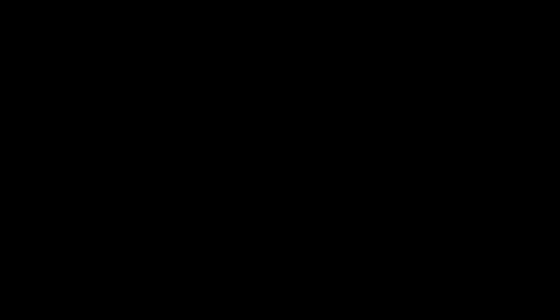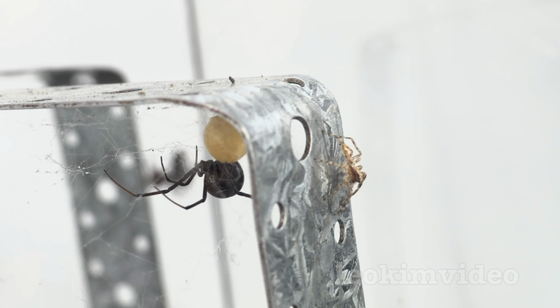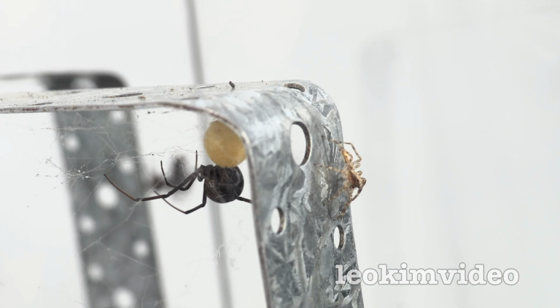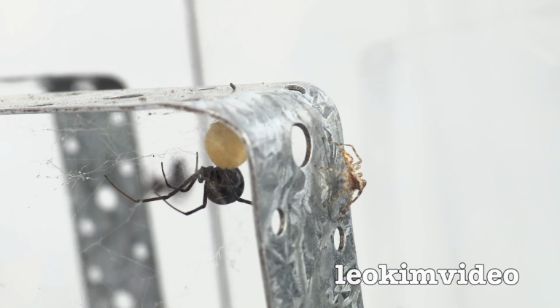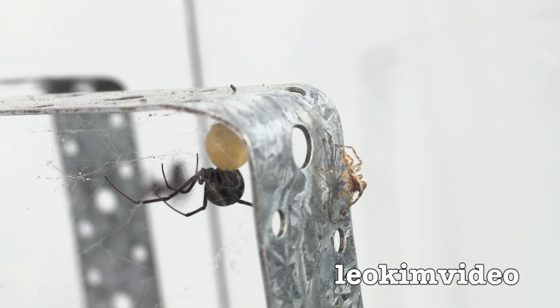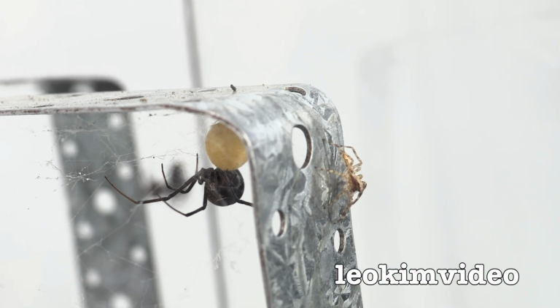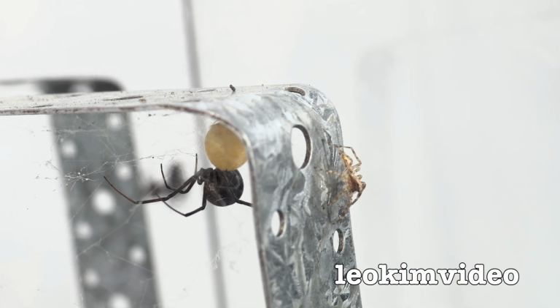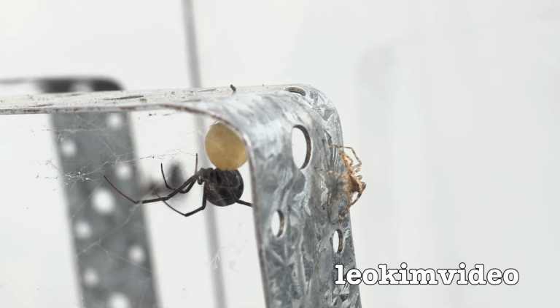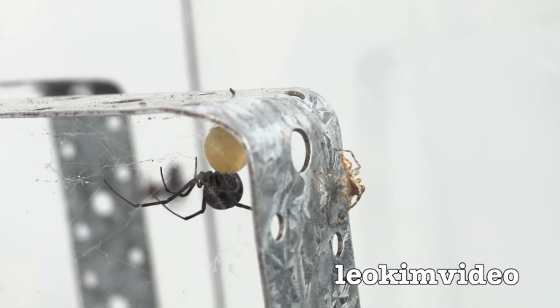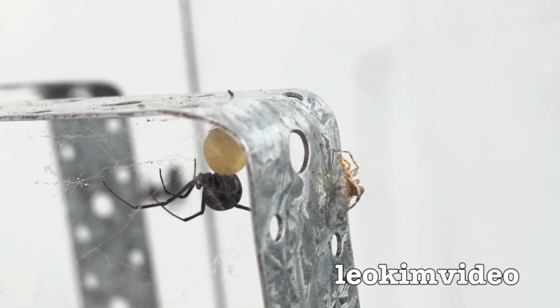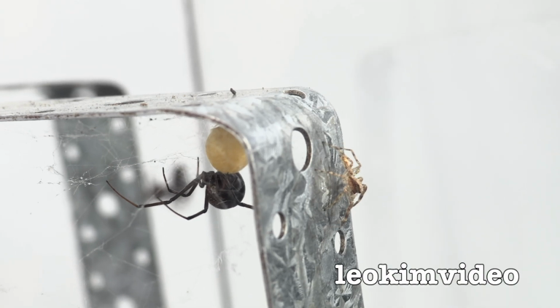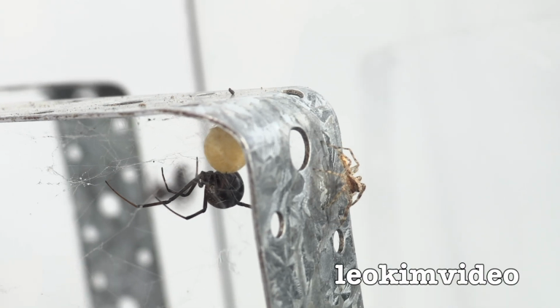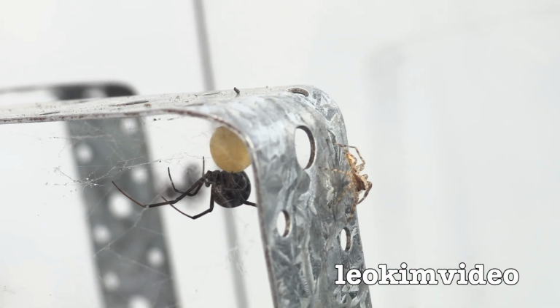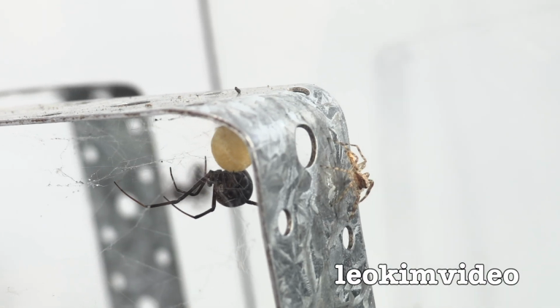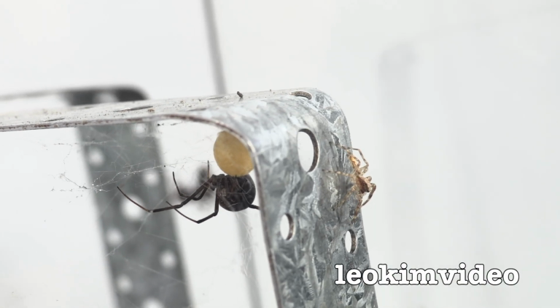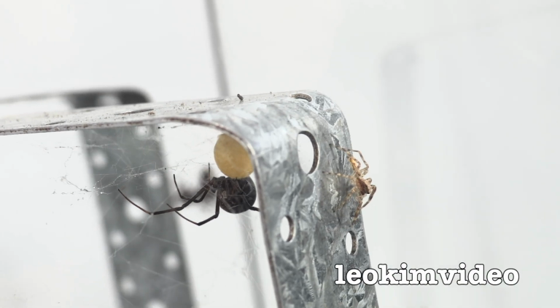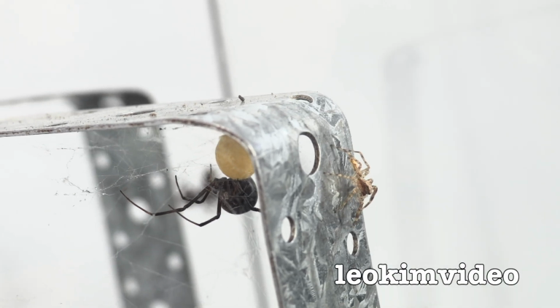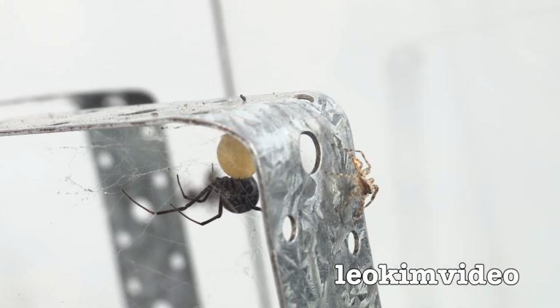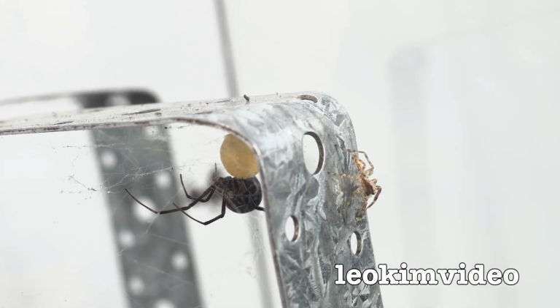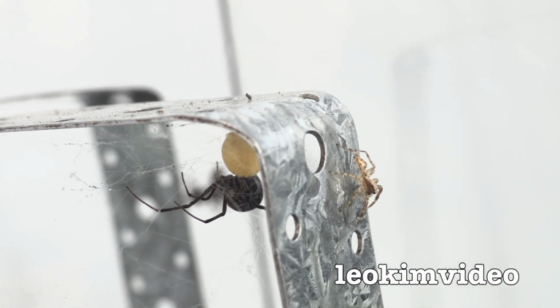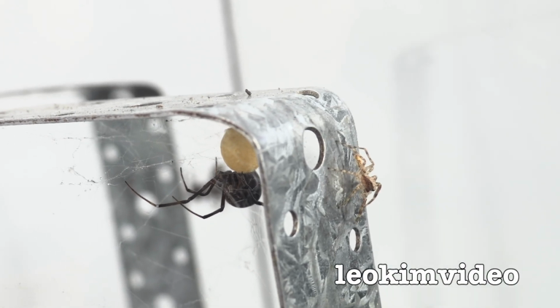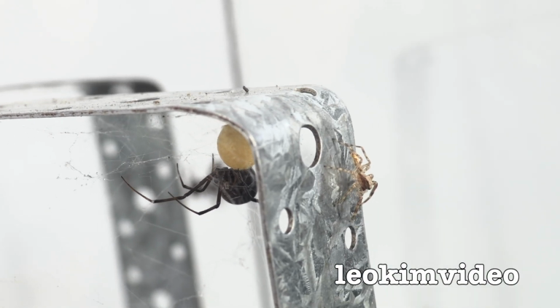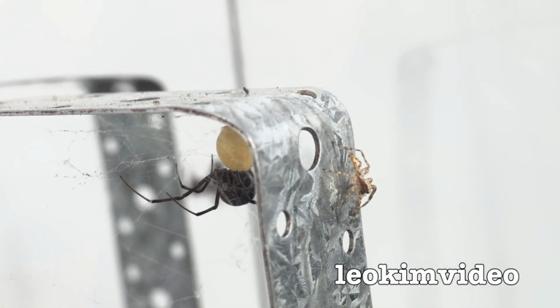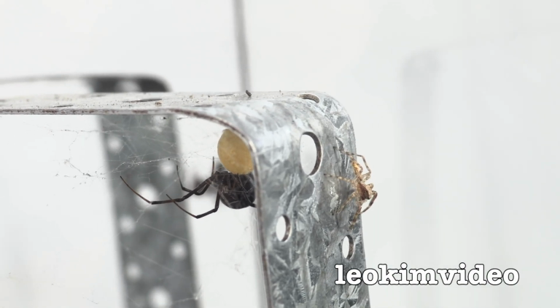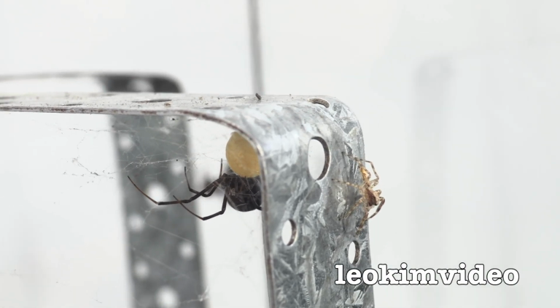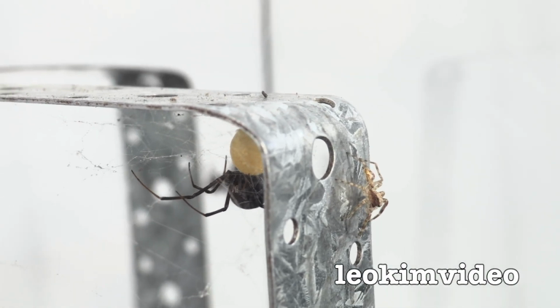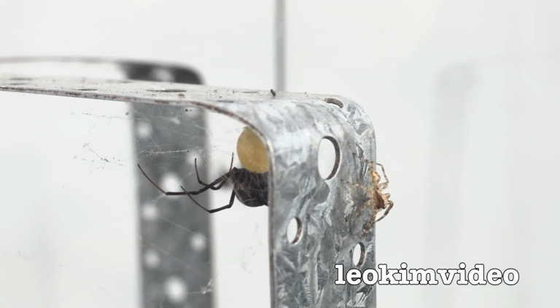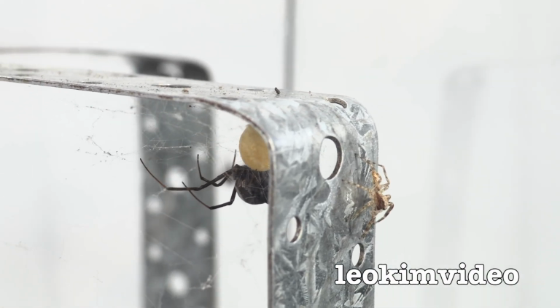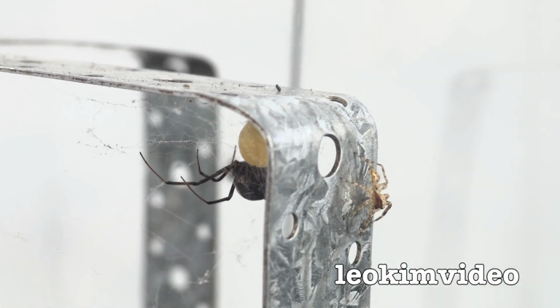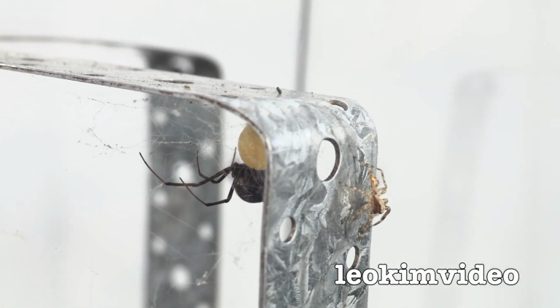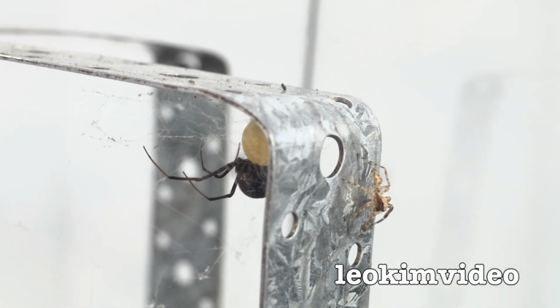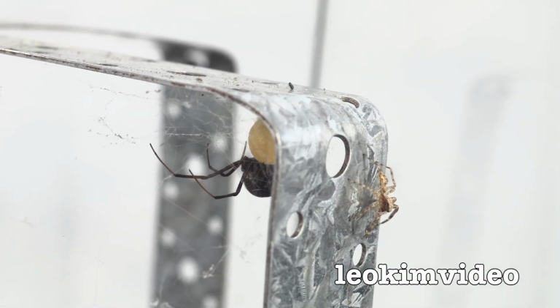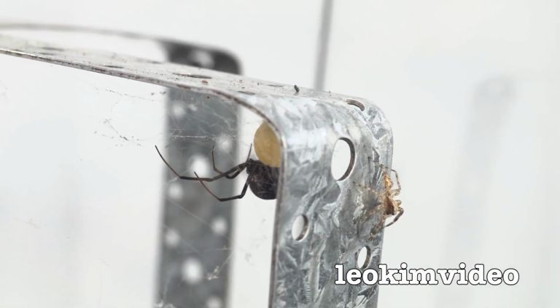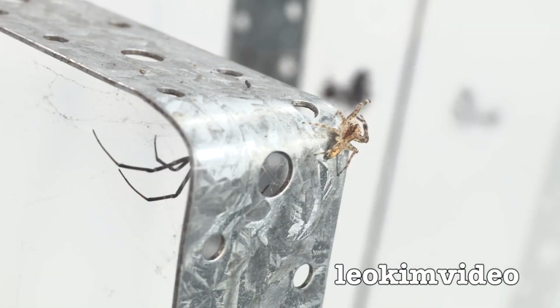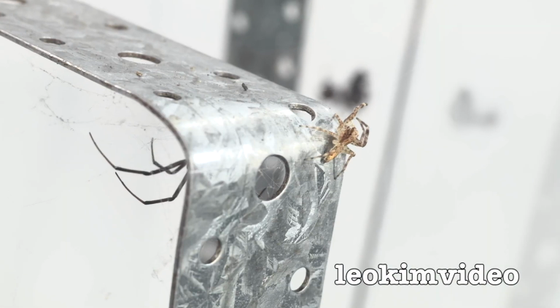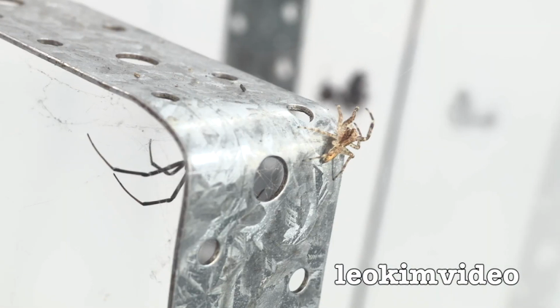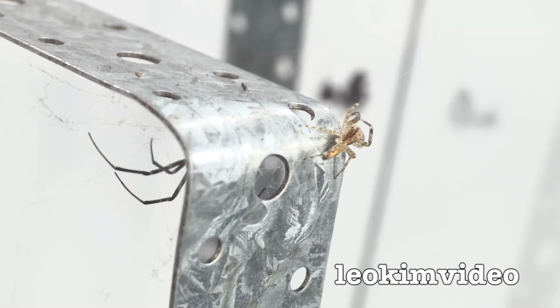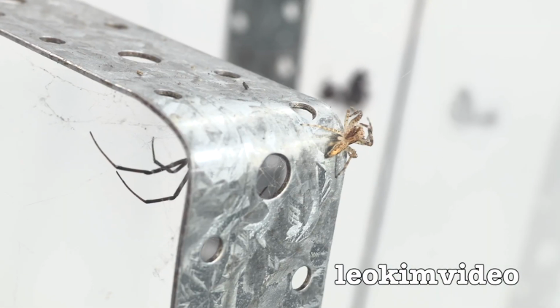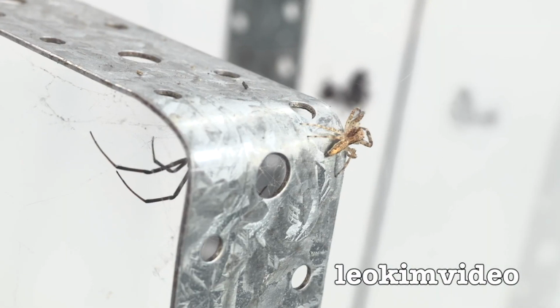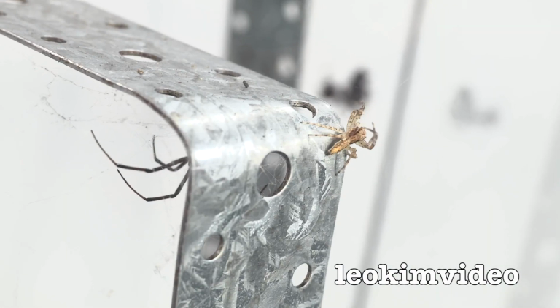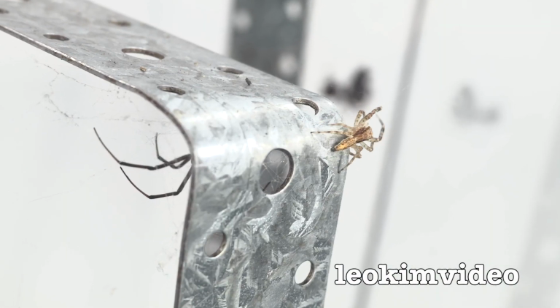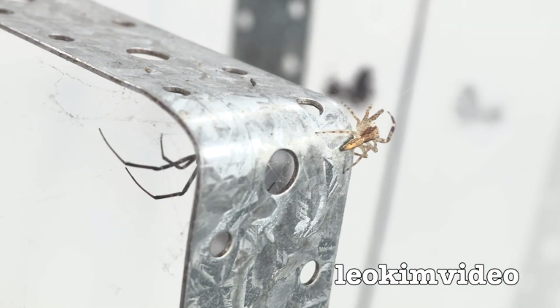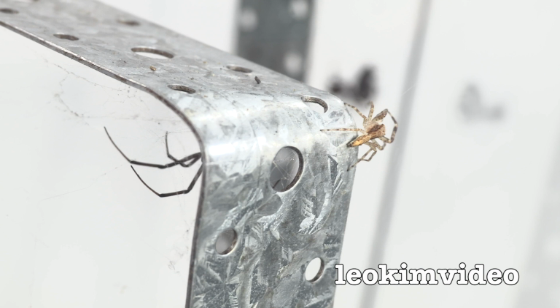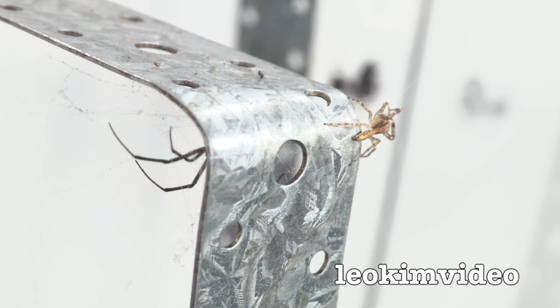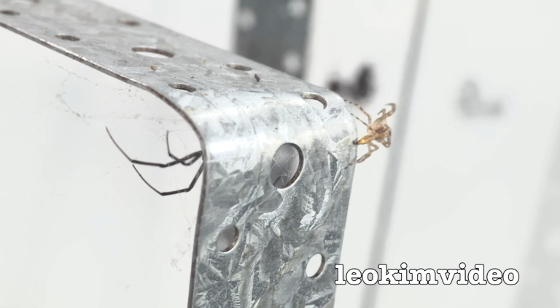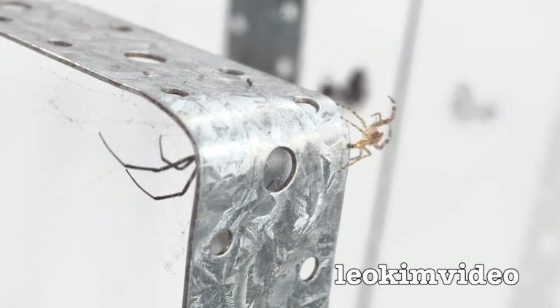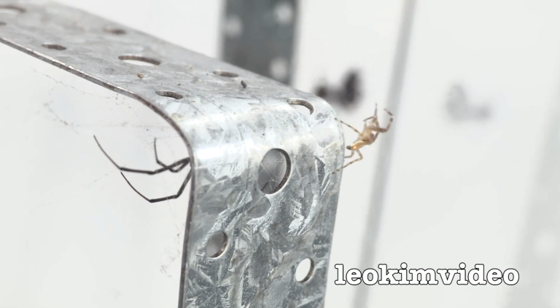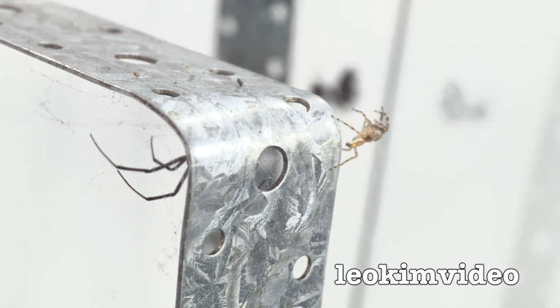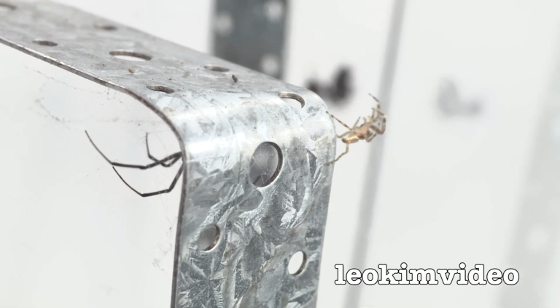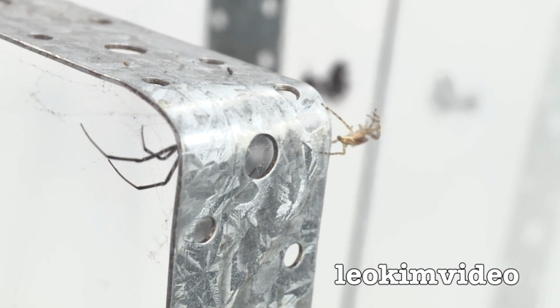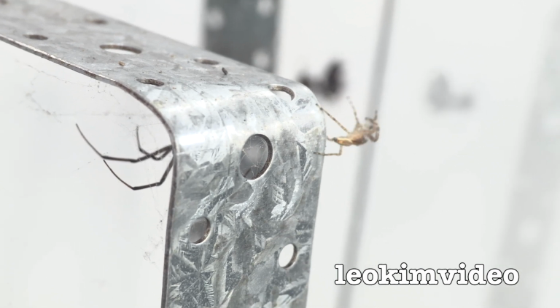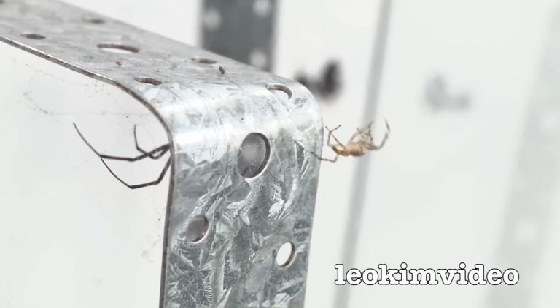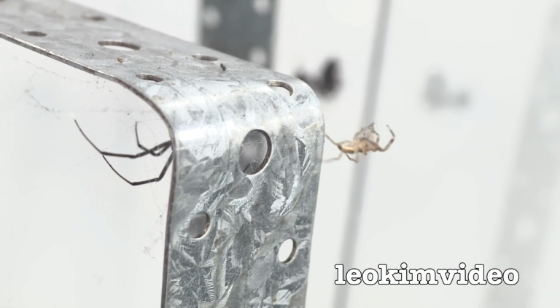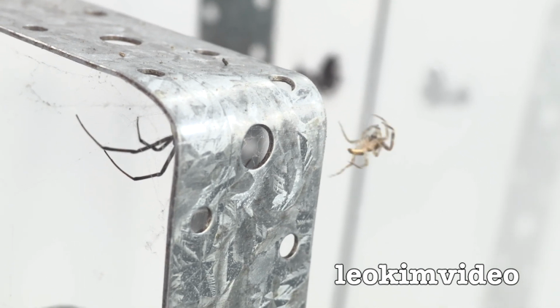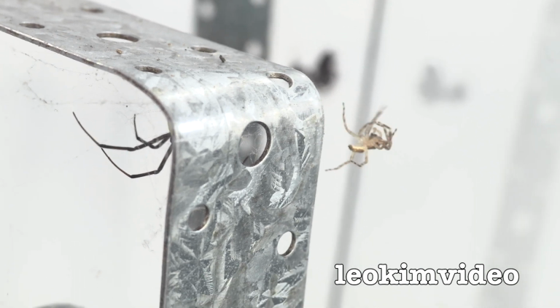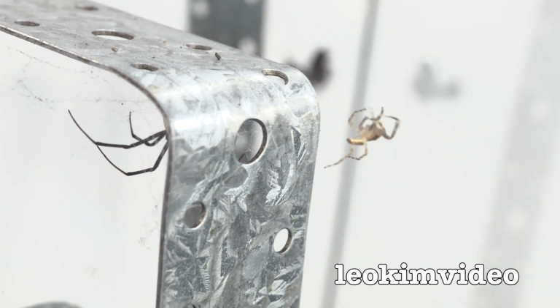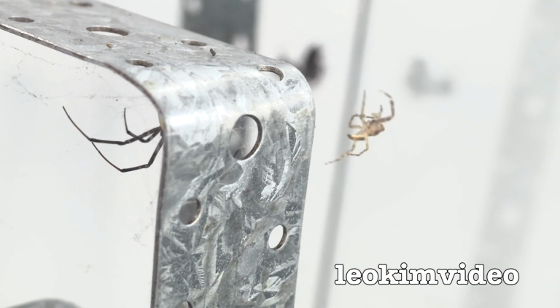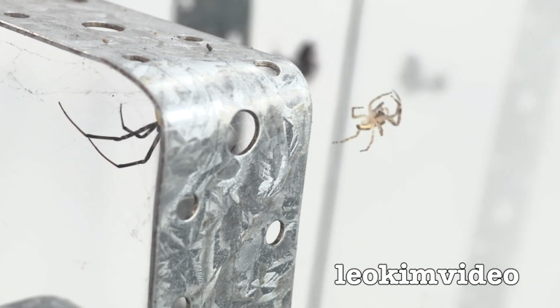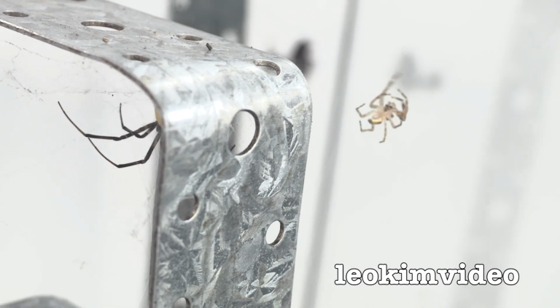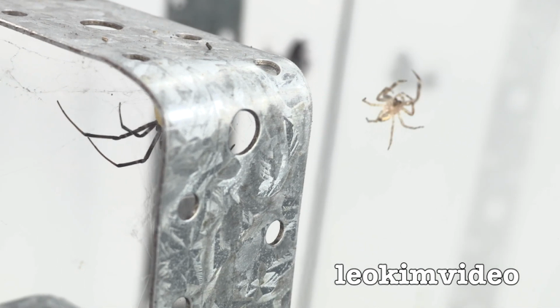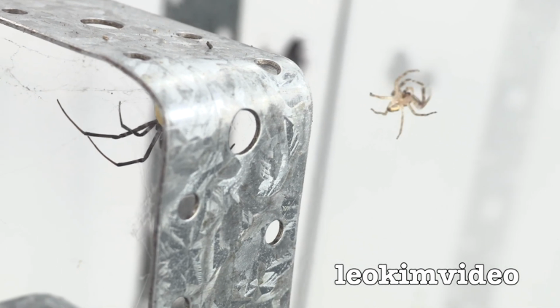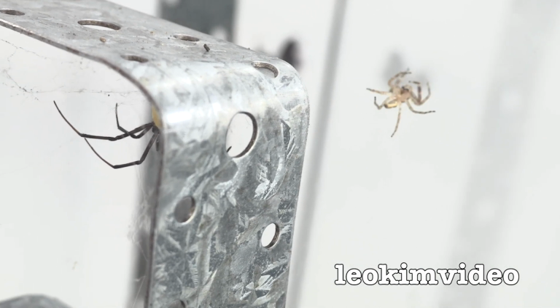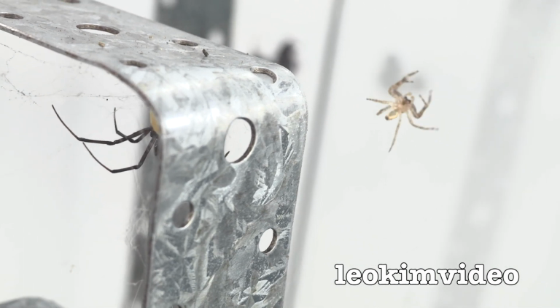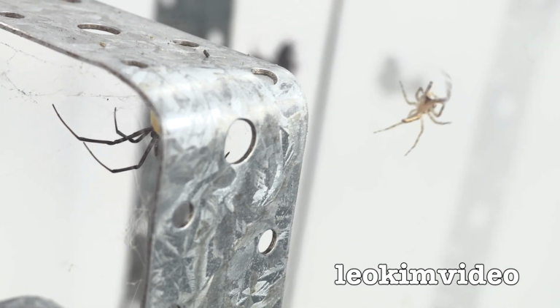Yes, there's that myth about jumping spiders being able to take out red-back spiders. Is it true or is it just one of those spider myths?